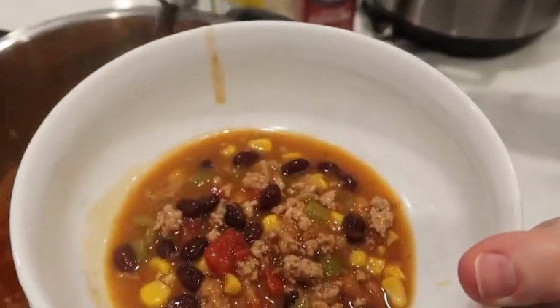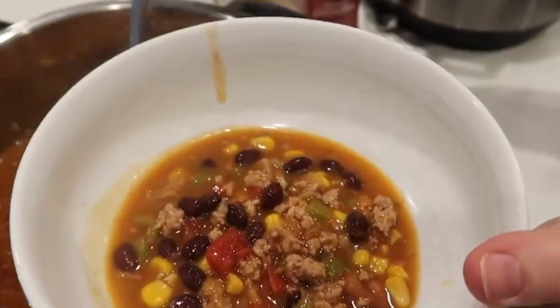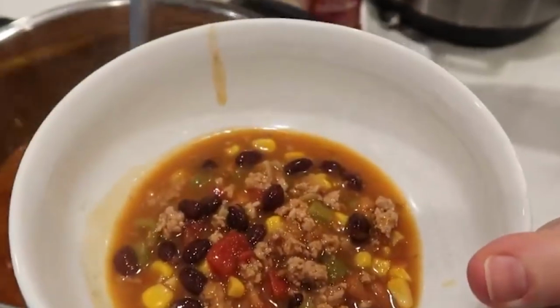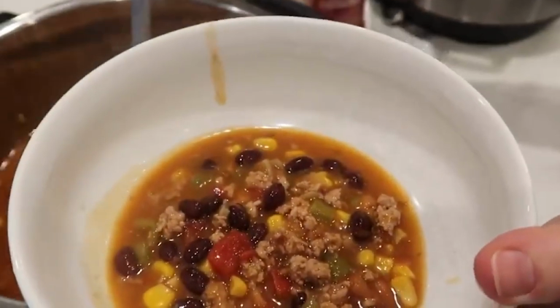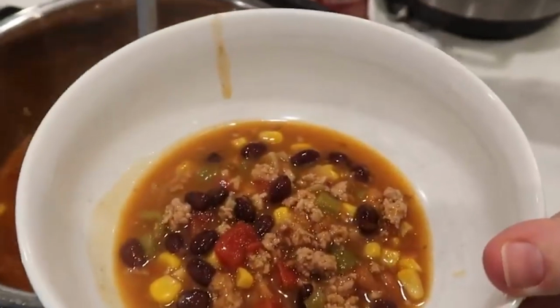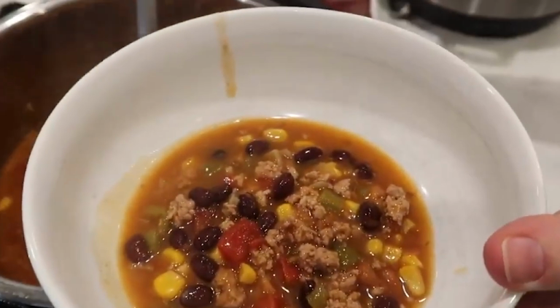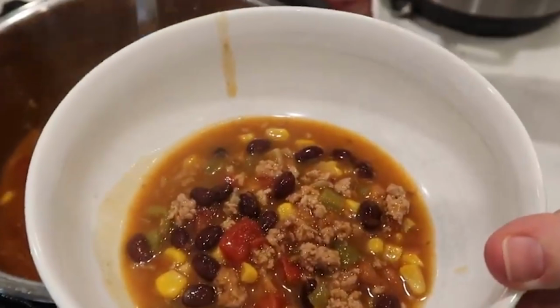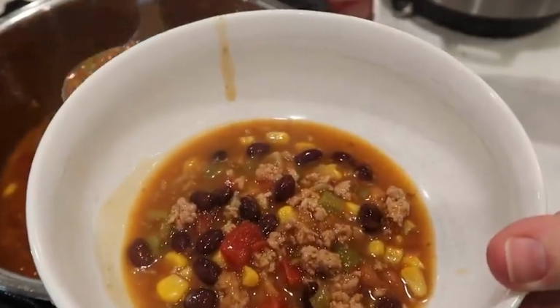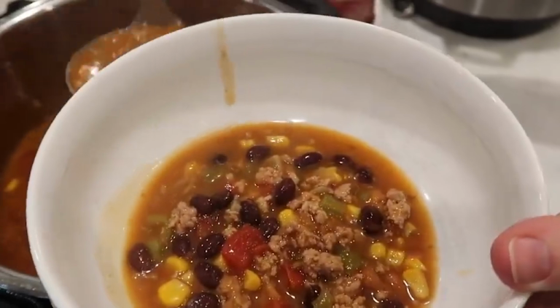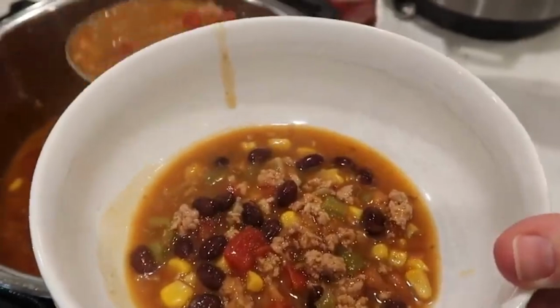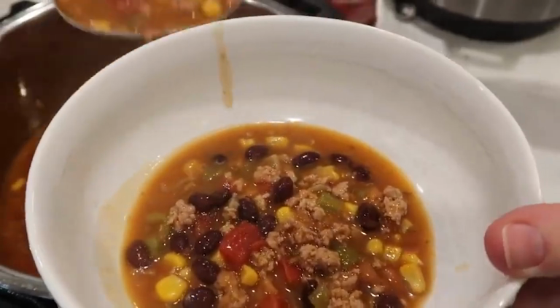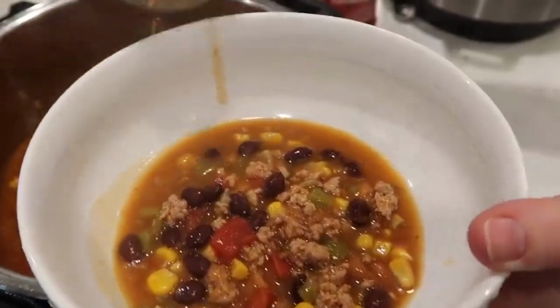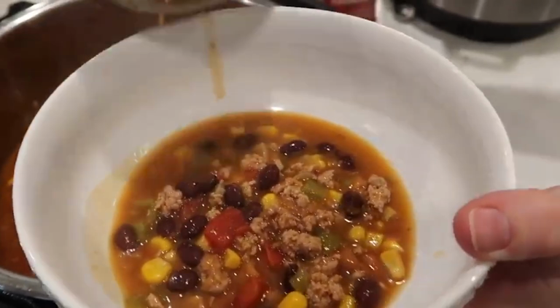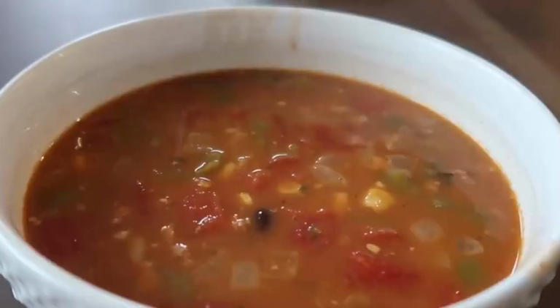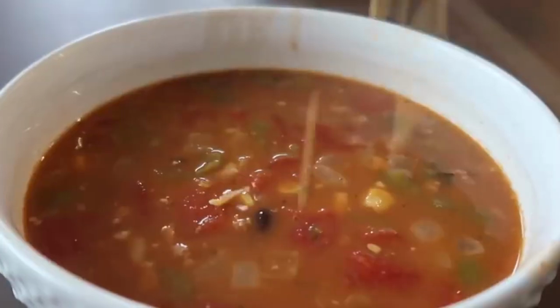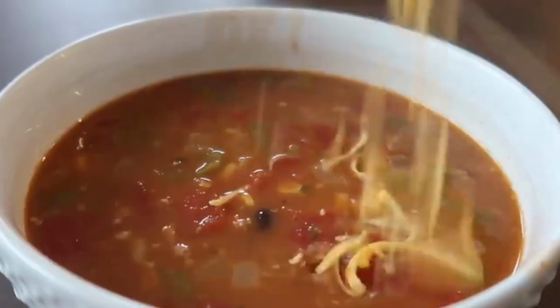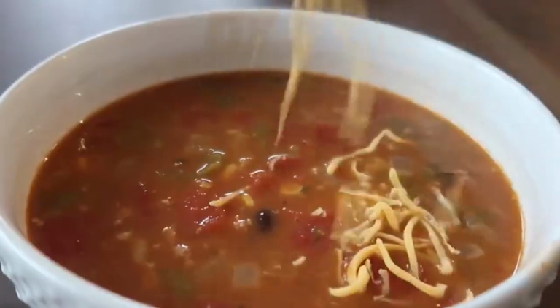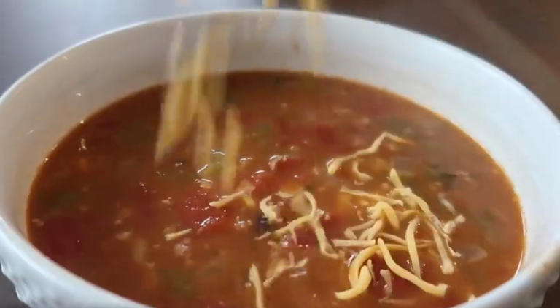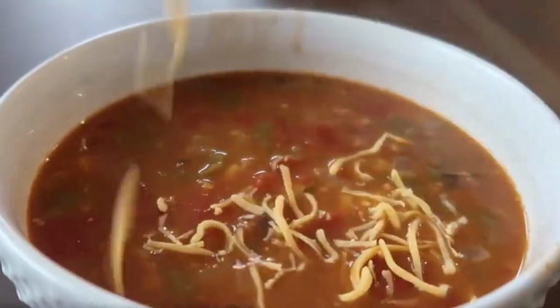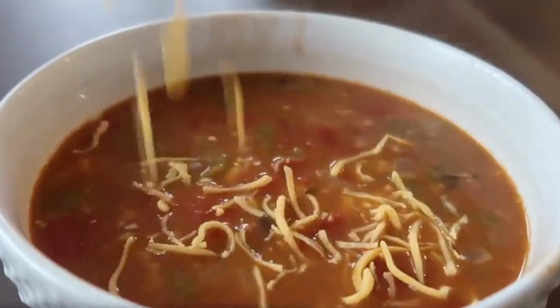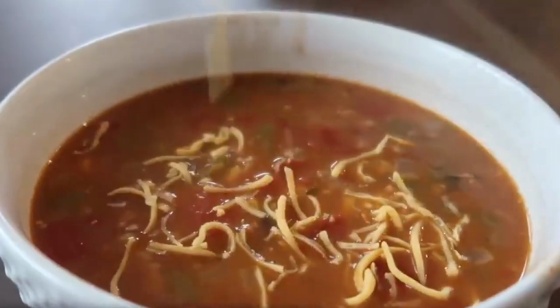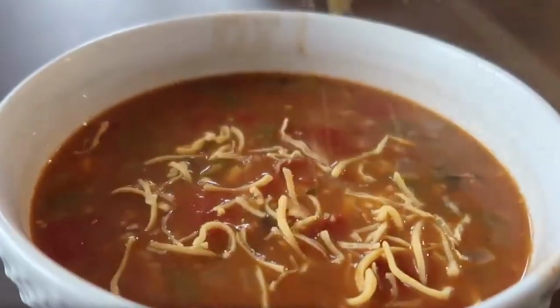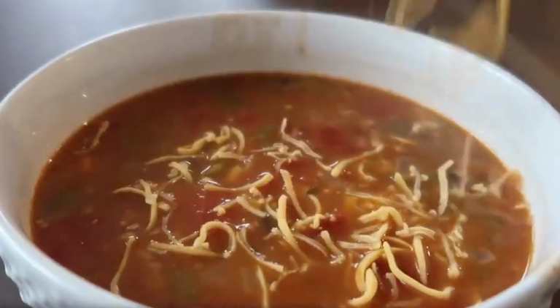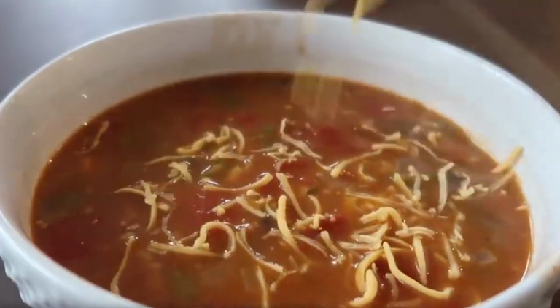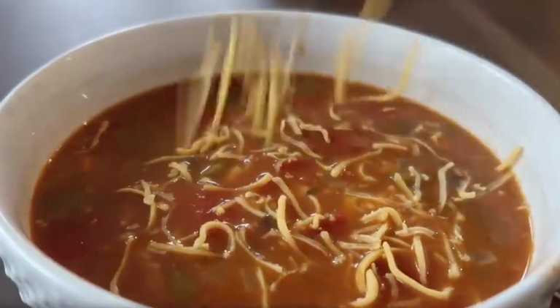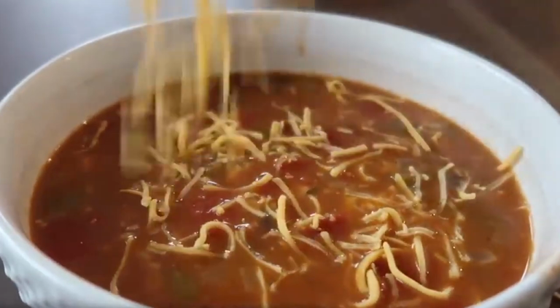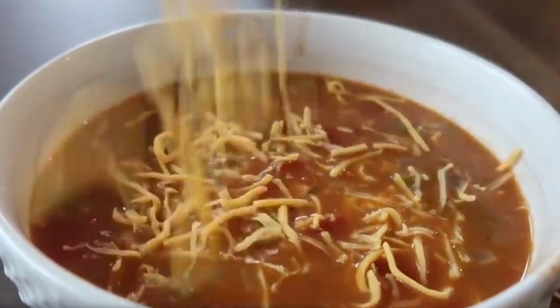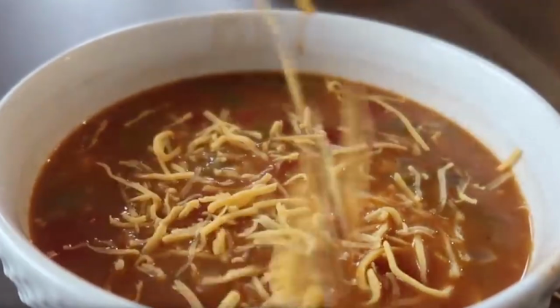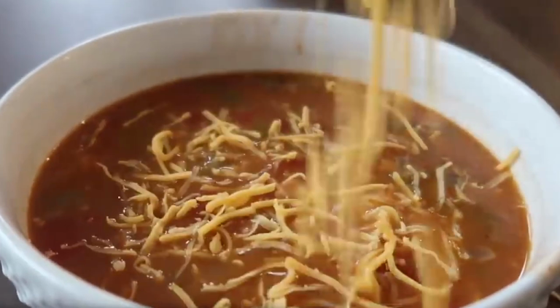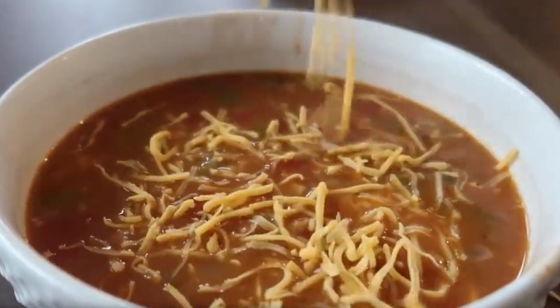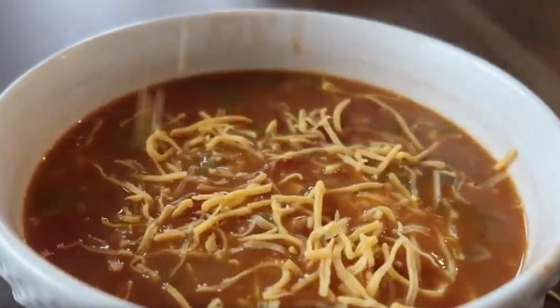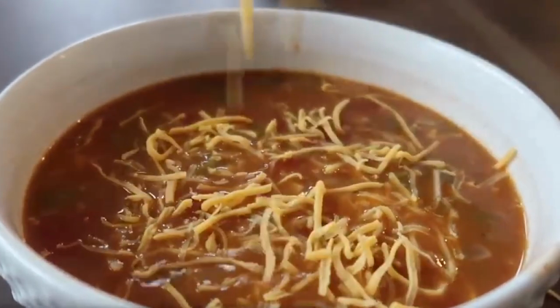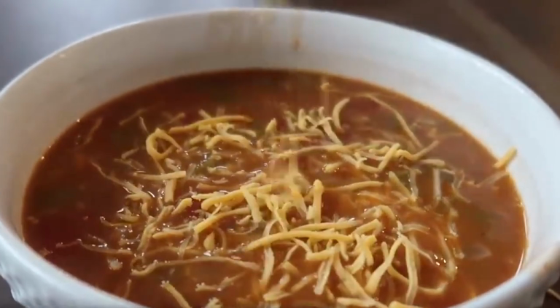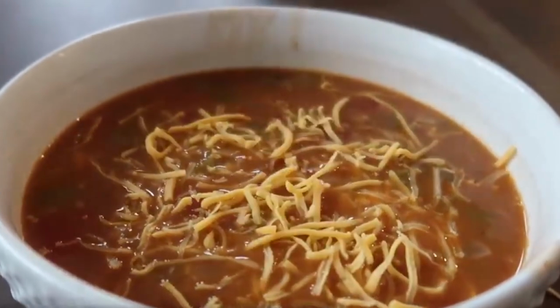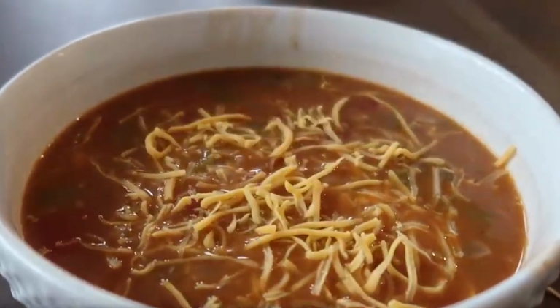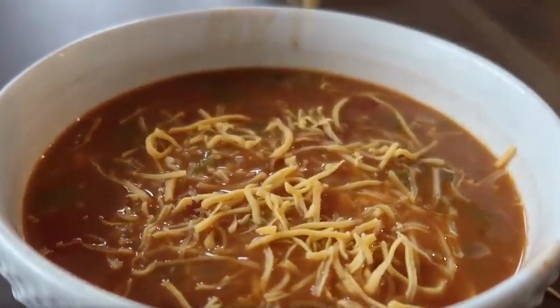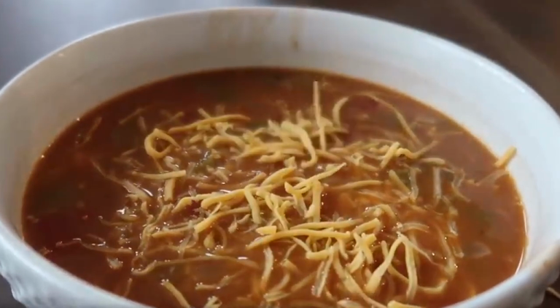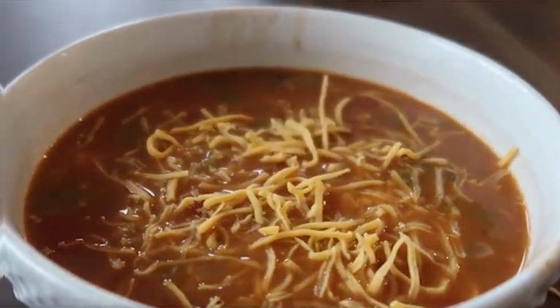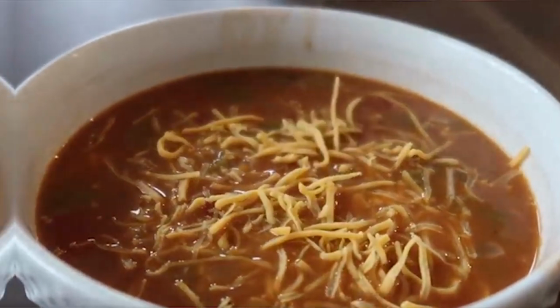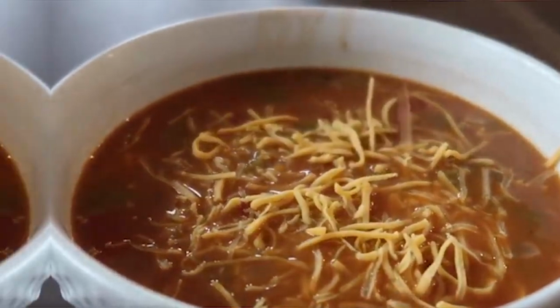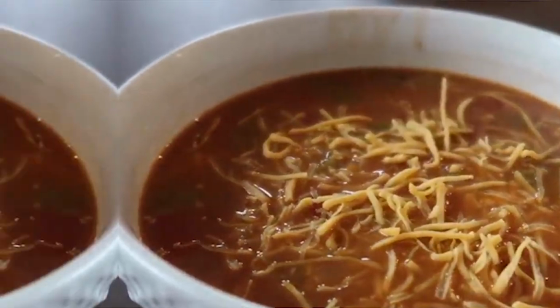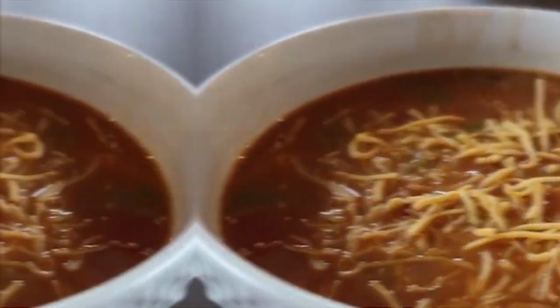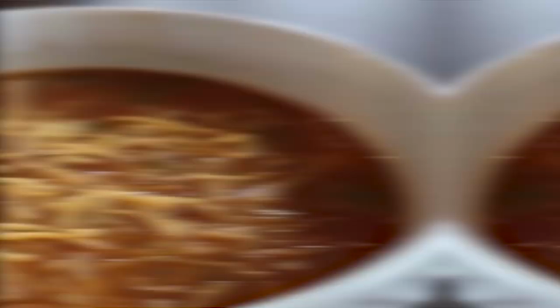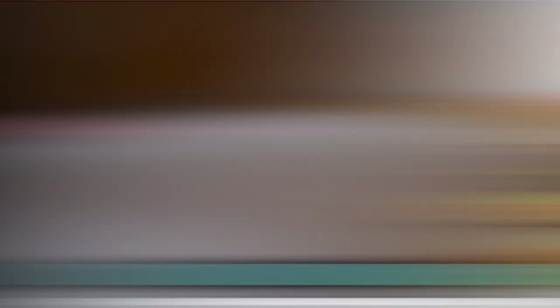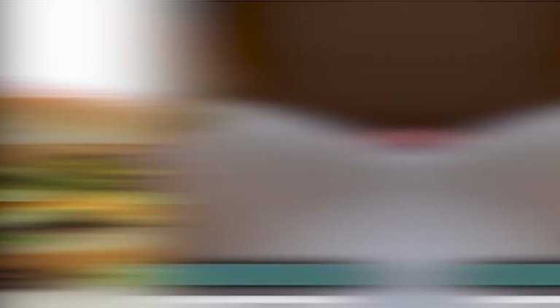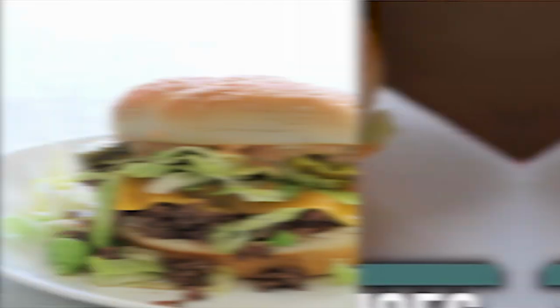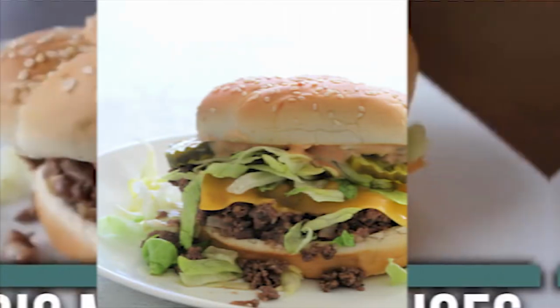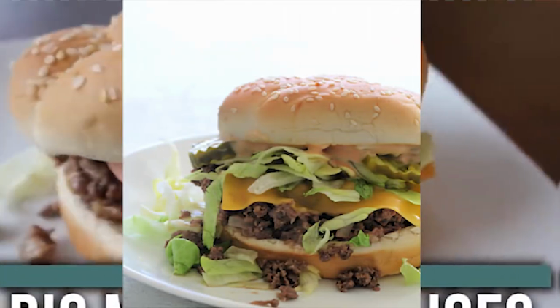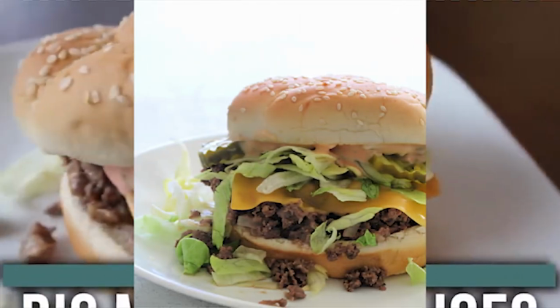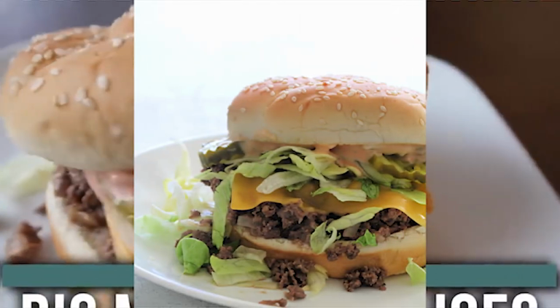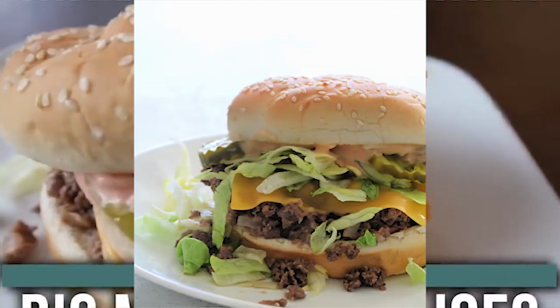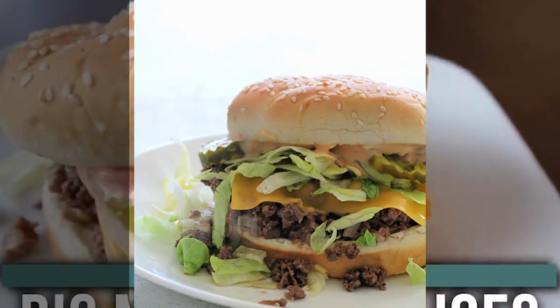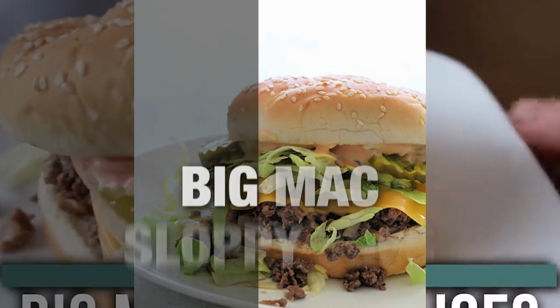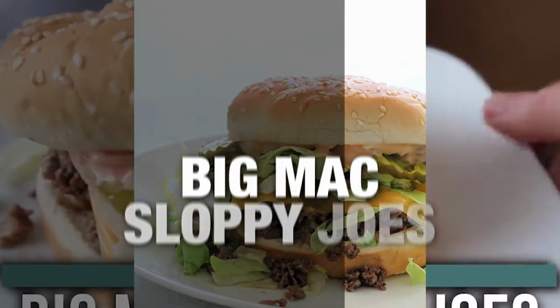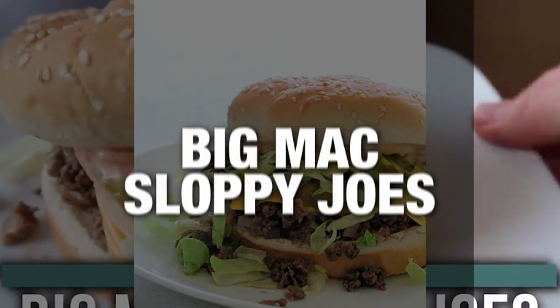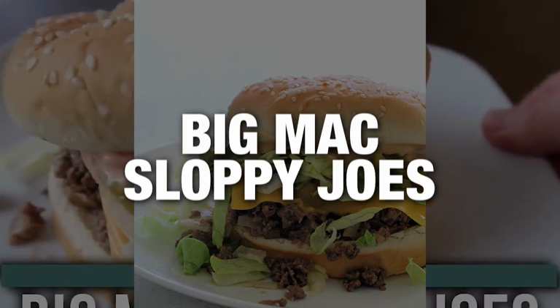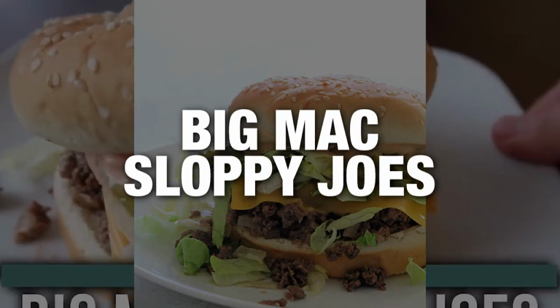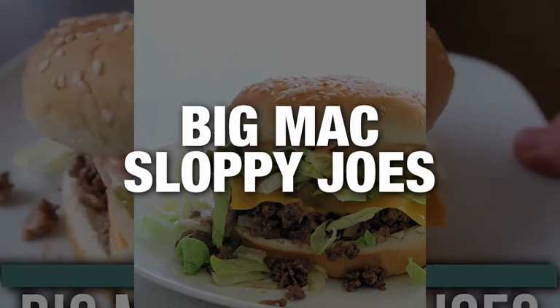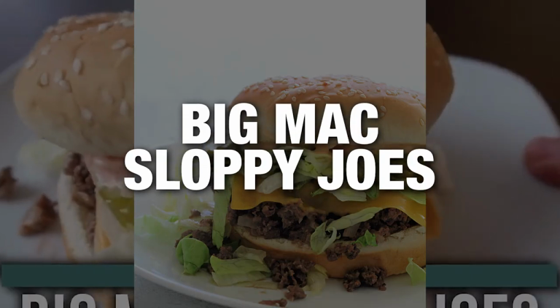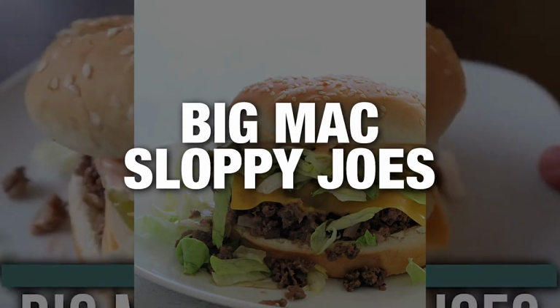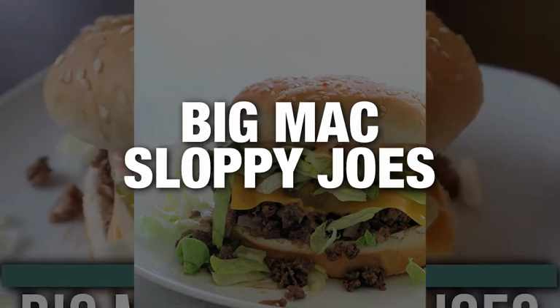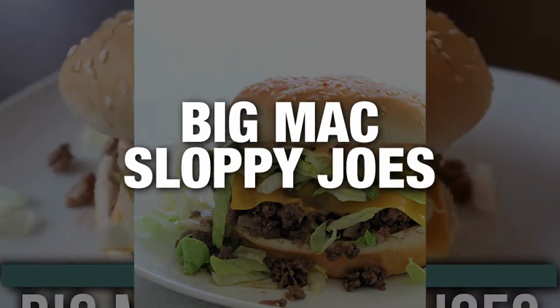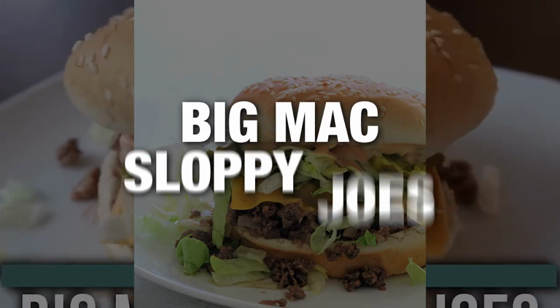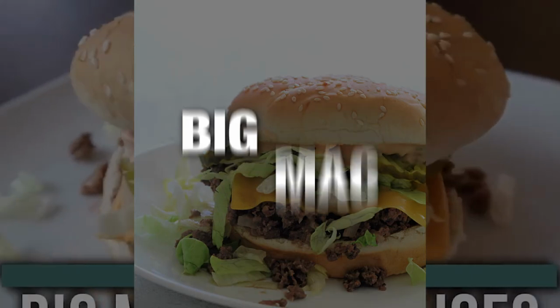You can just scoop it up and add a little cheese on top and you're good to go. It's our Instant Pot Big Mac Sloppy Joes.